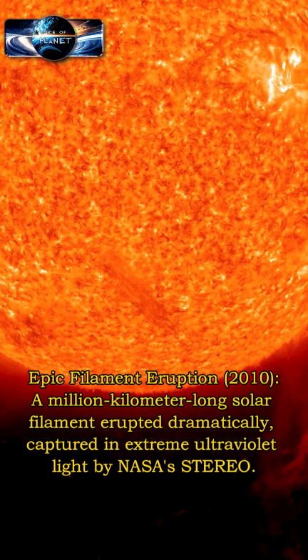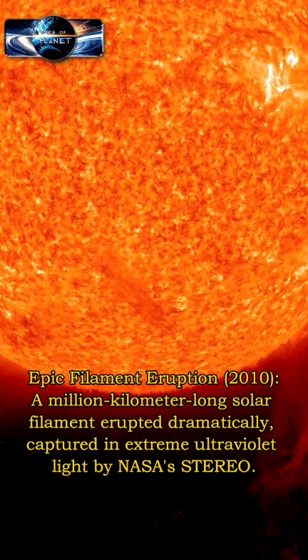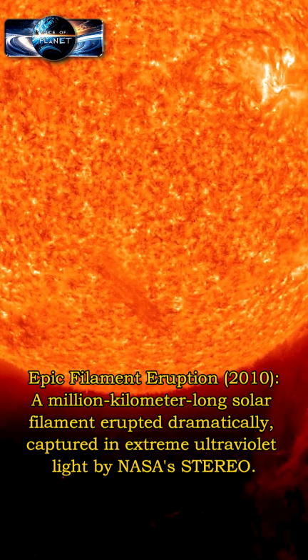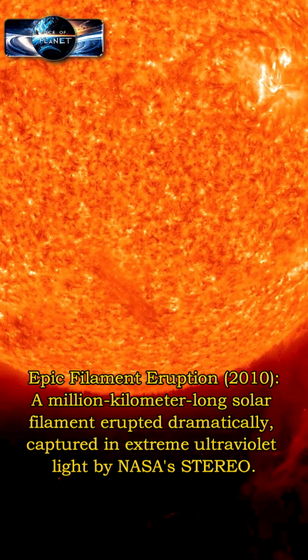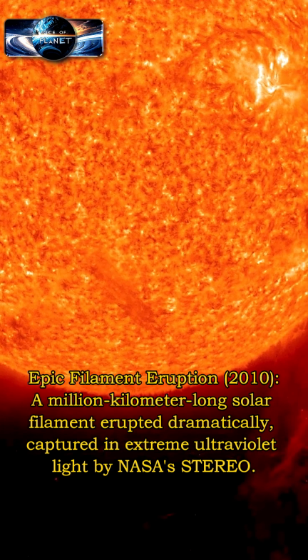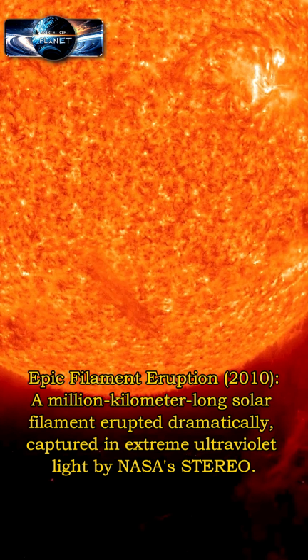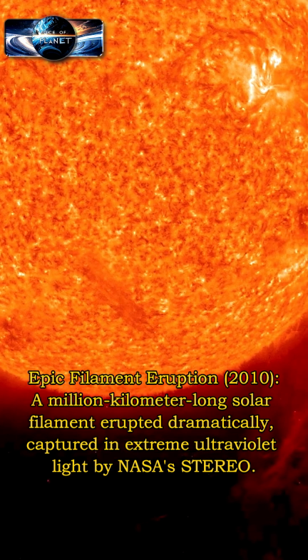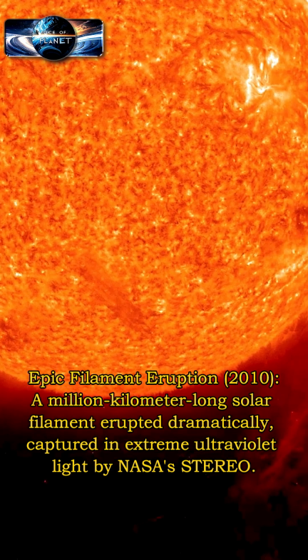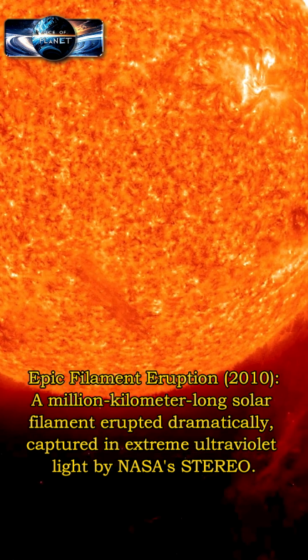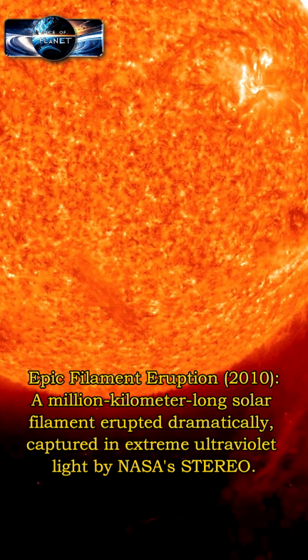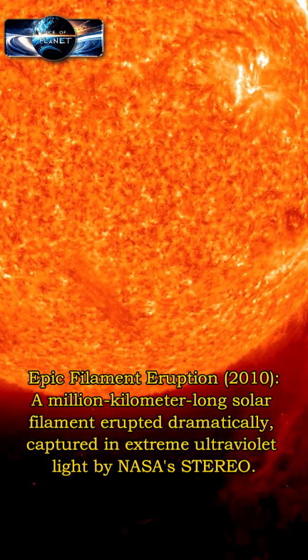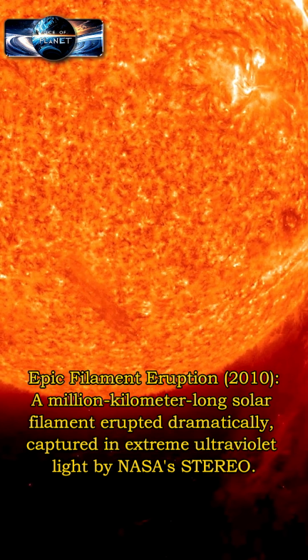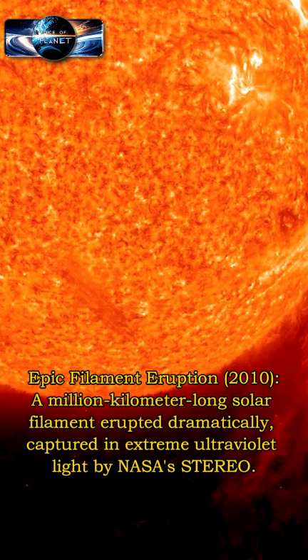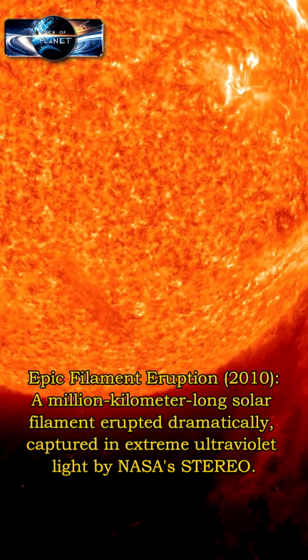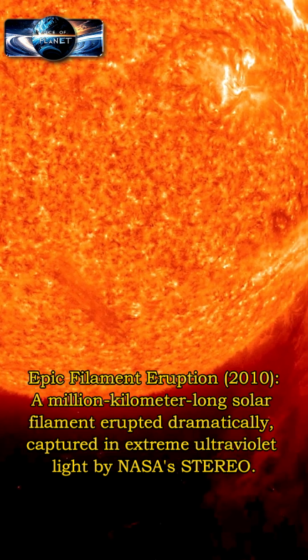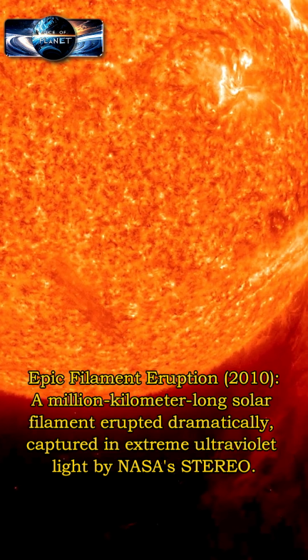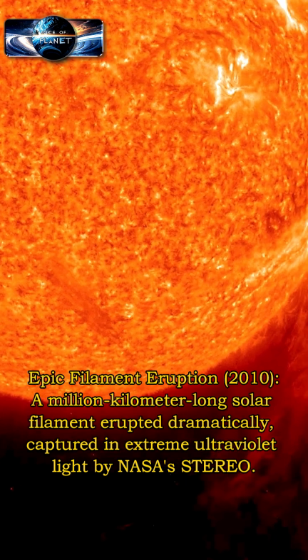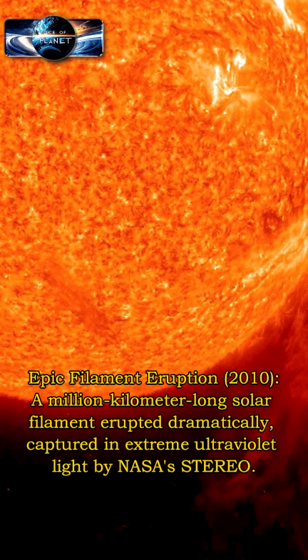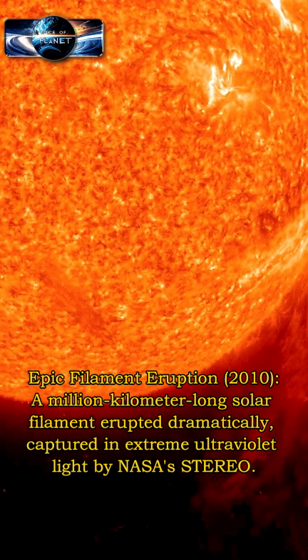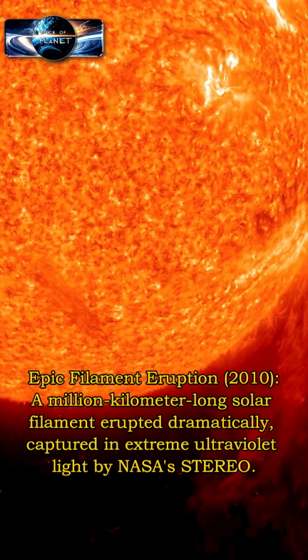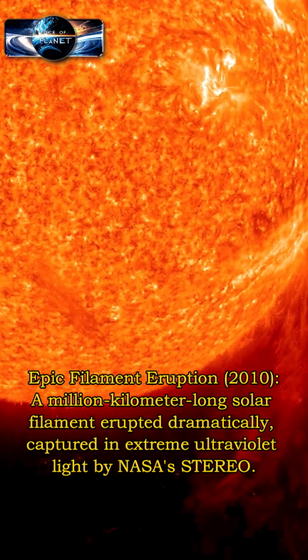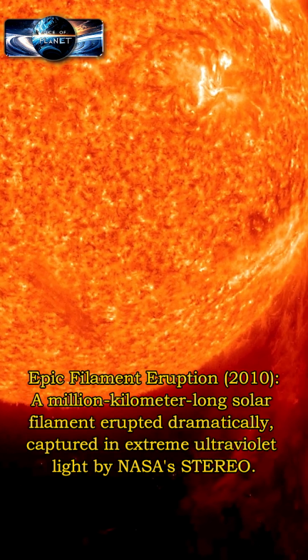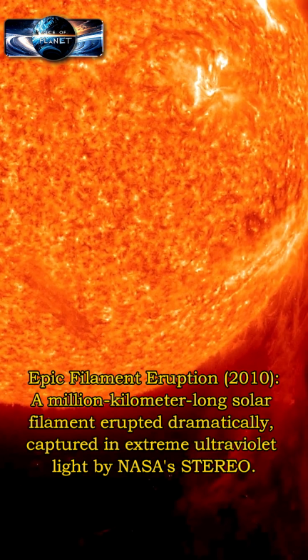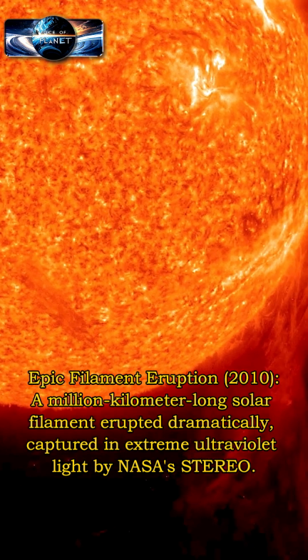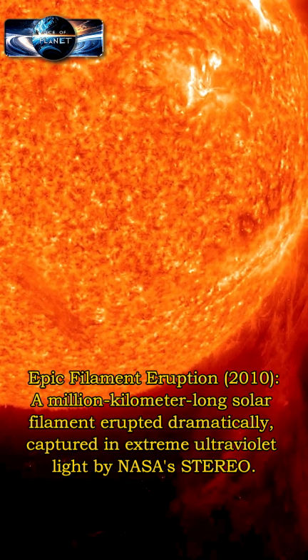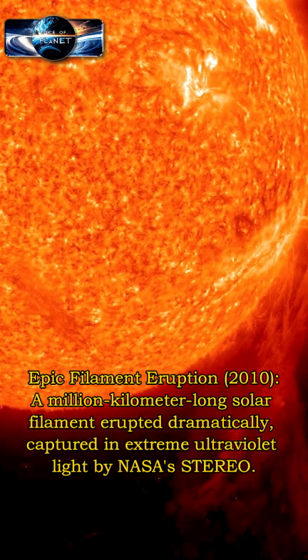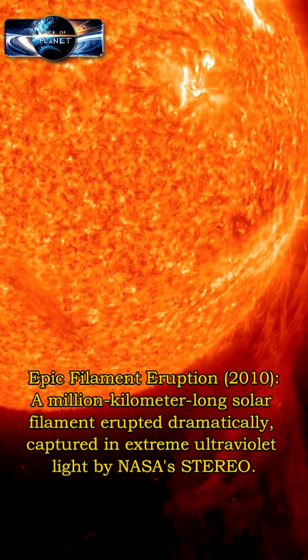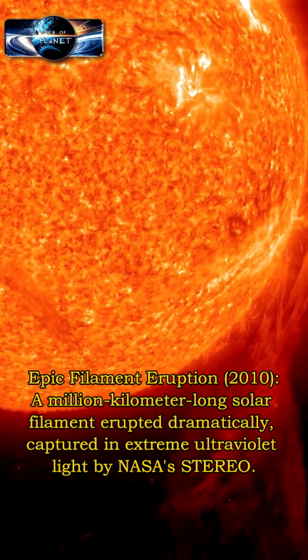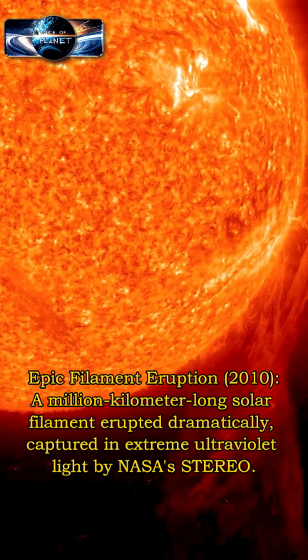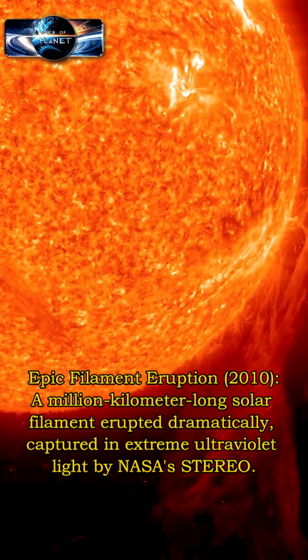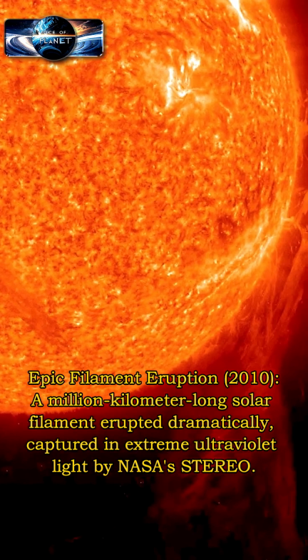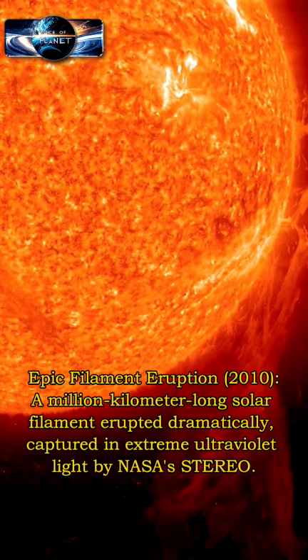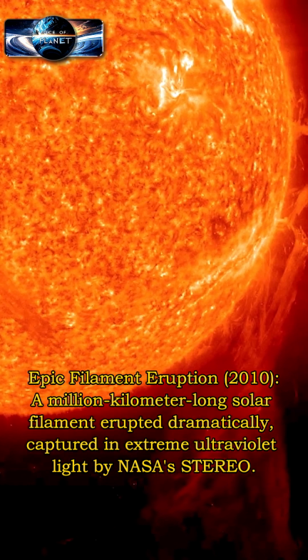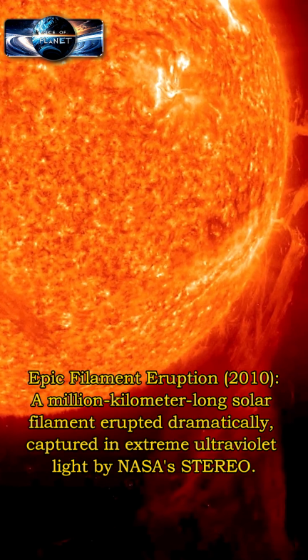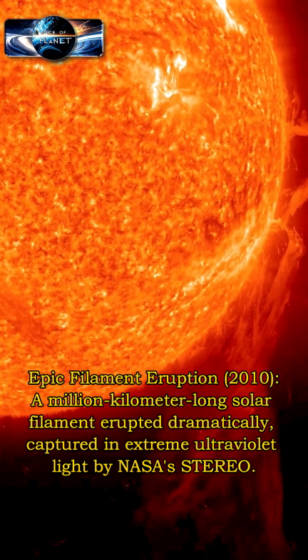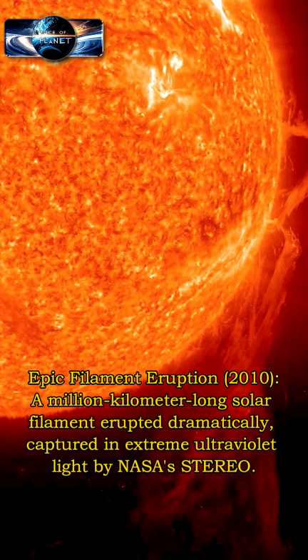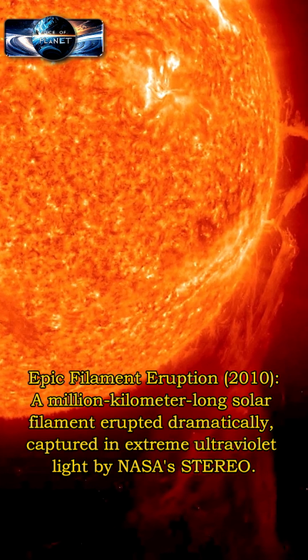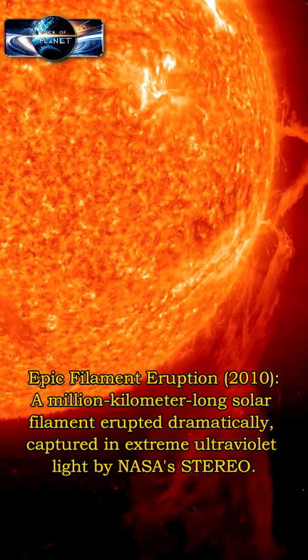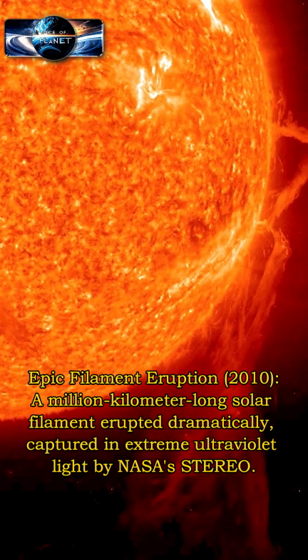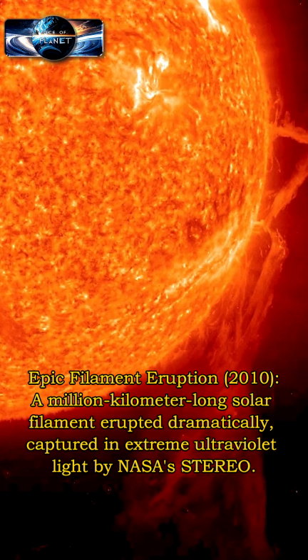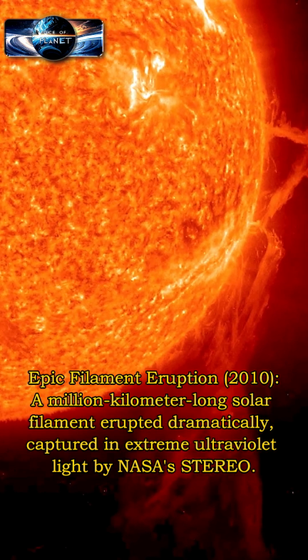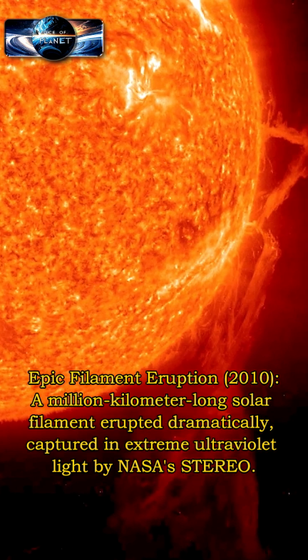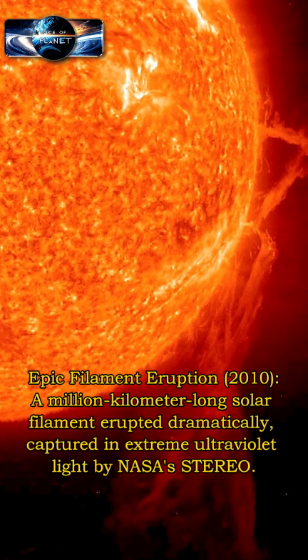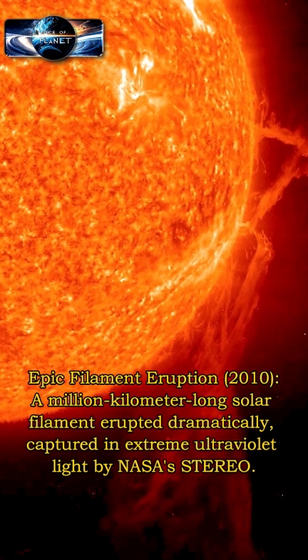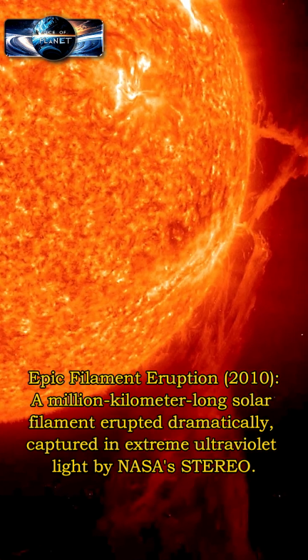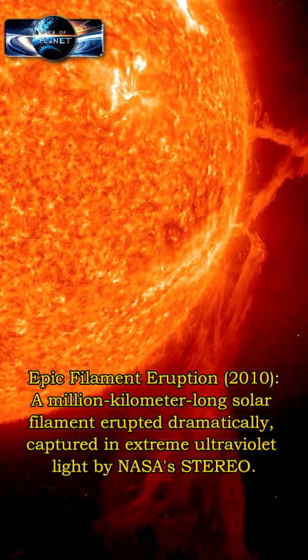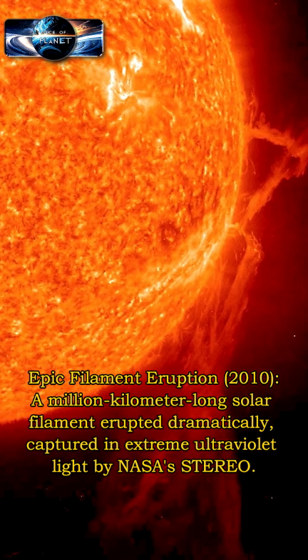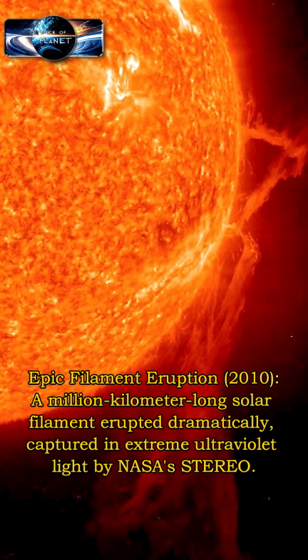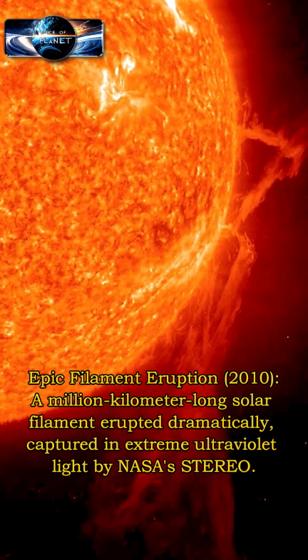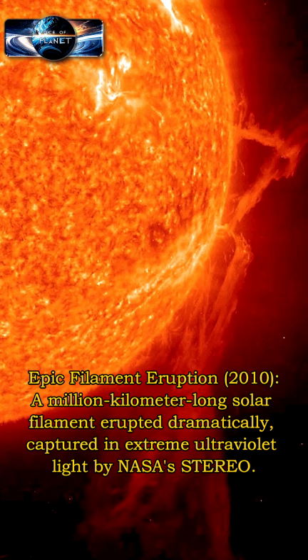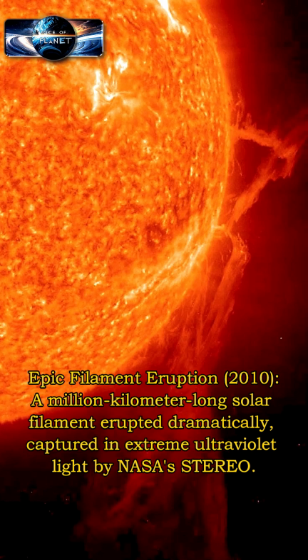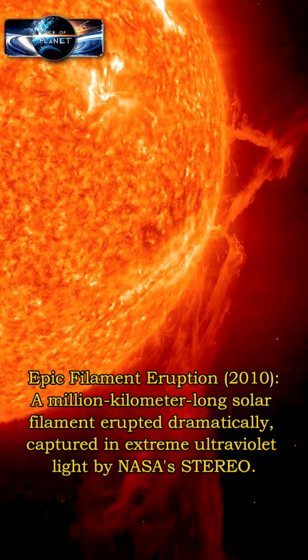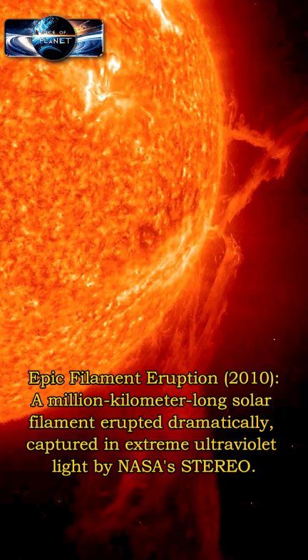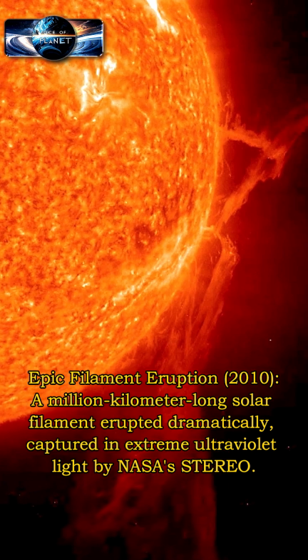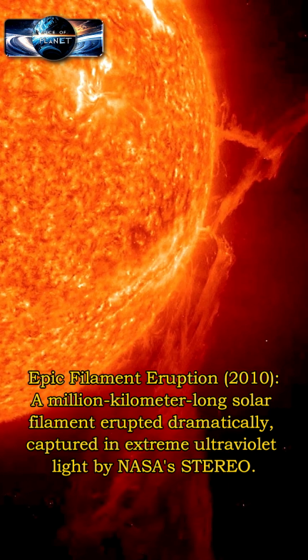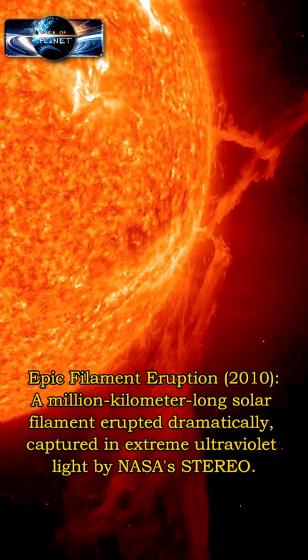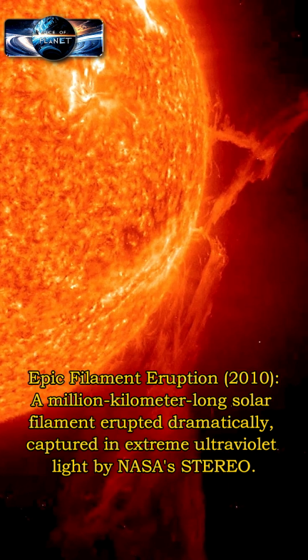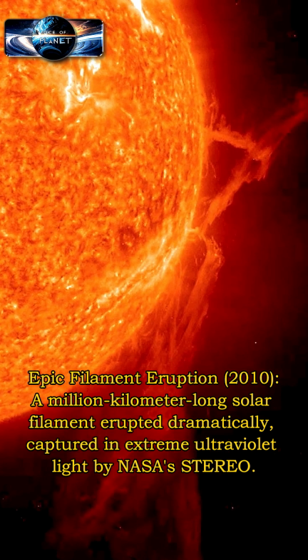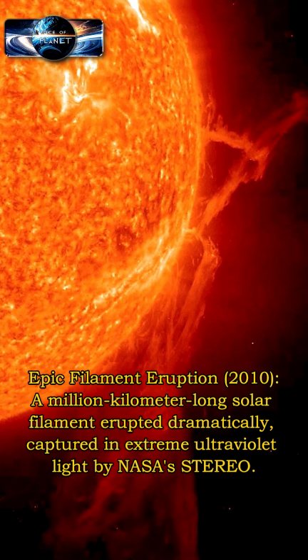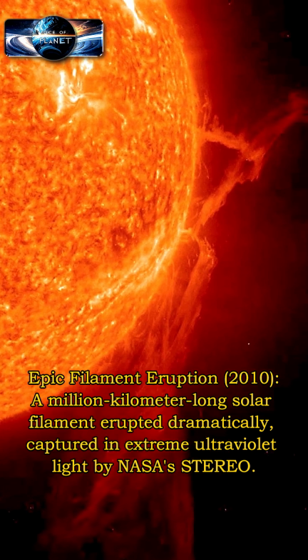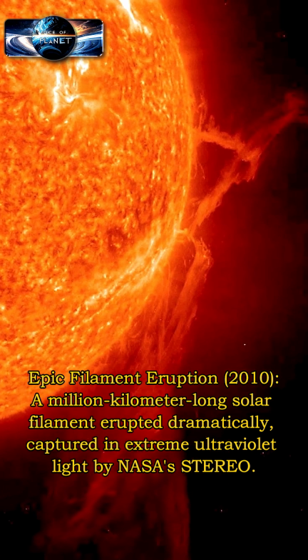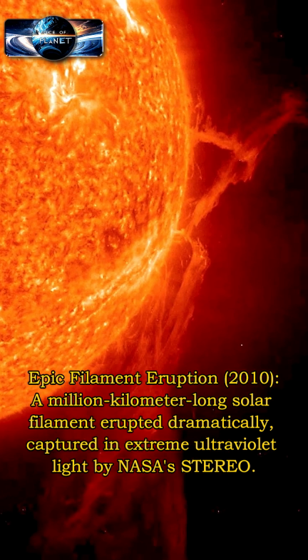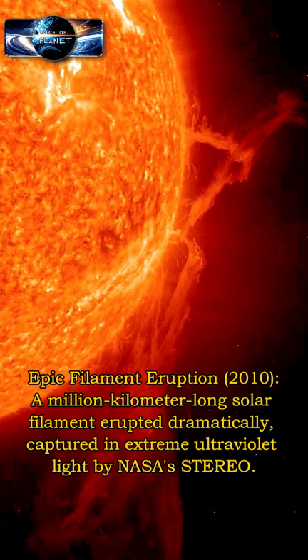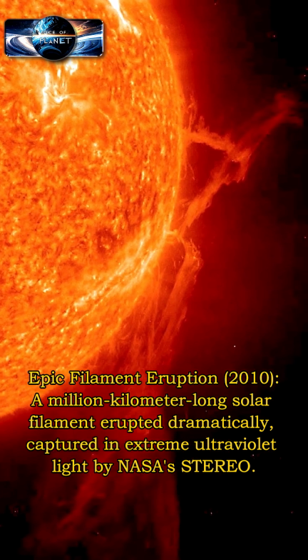In an epic filament eruption, a million-kilometer-long solar filament erupted dramatically, captured in extreme ultraviolet light by NASA's STEREO spacecraft.